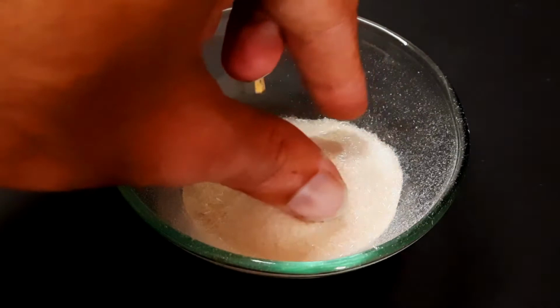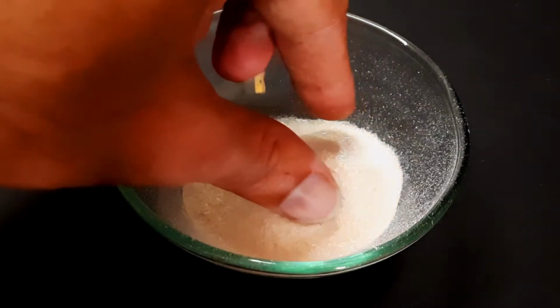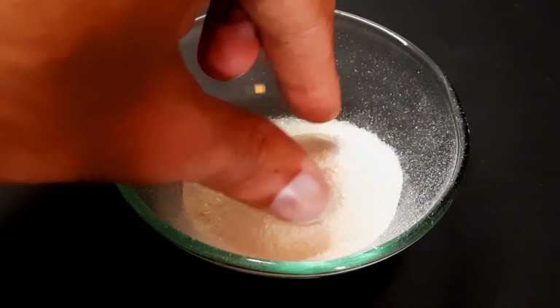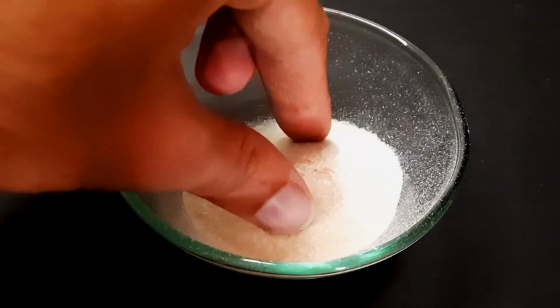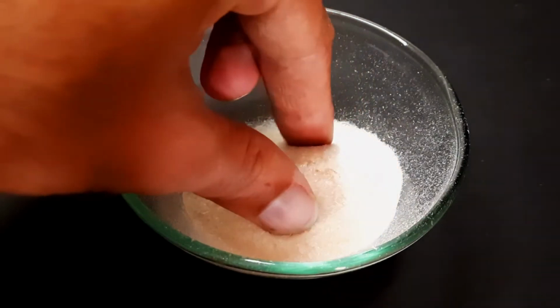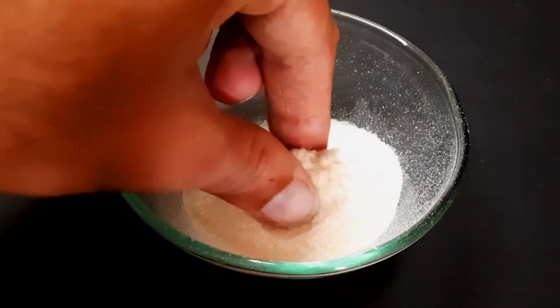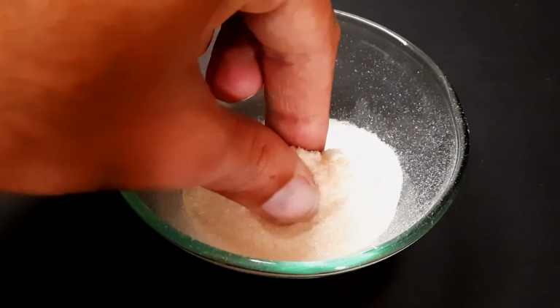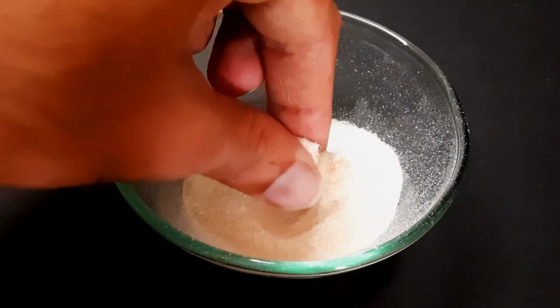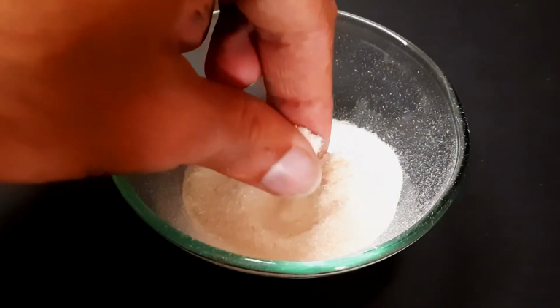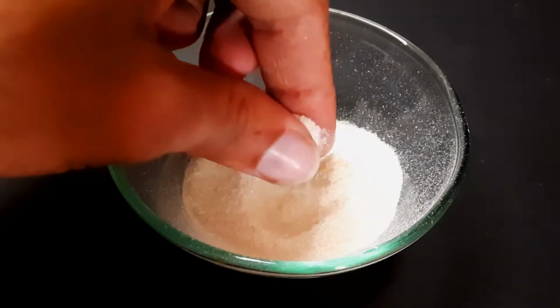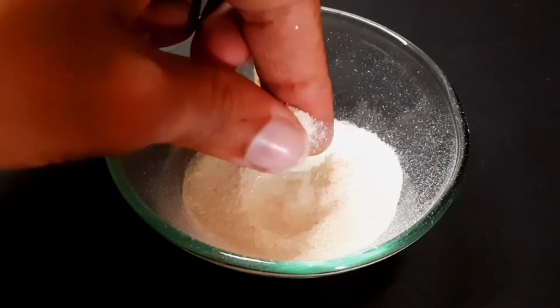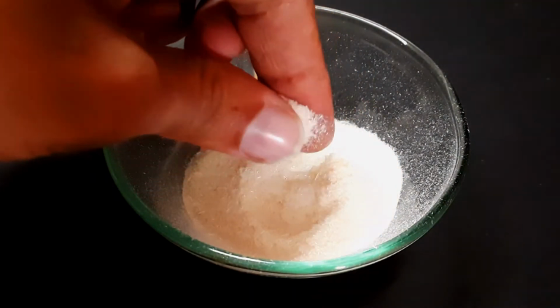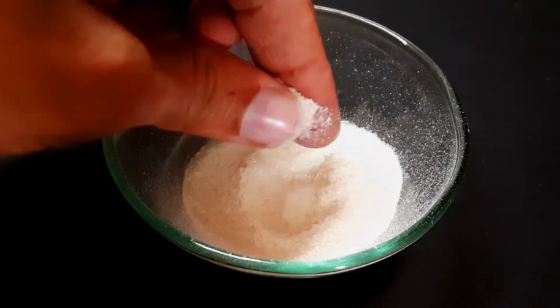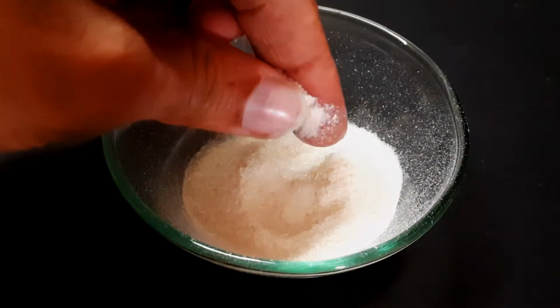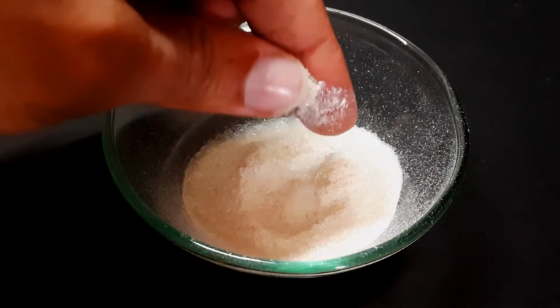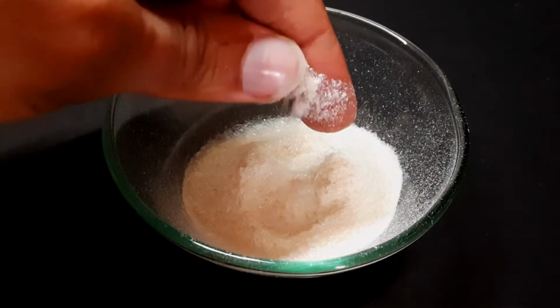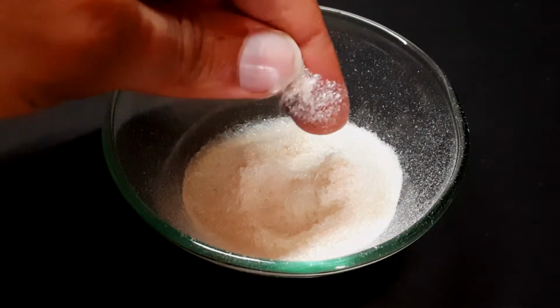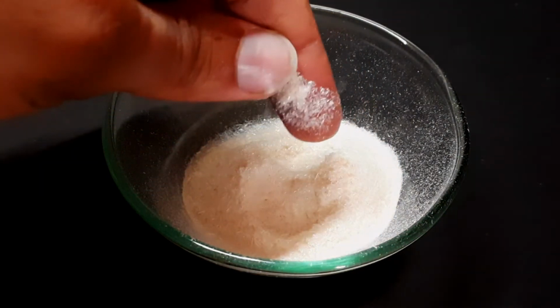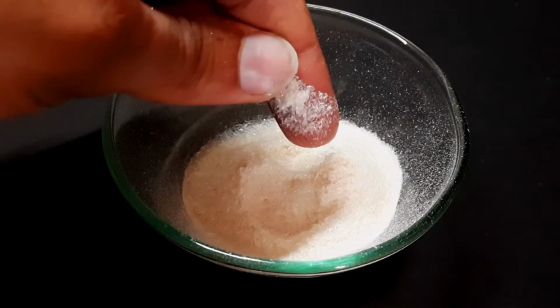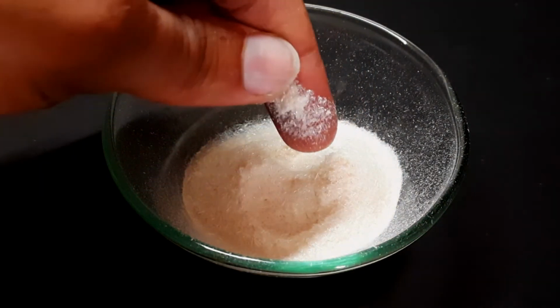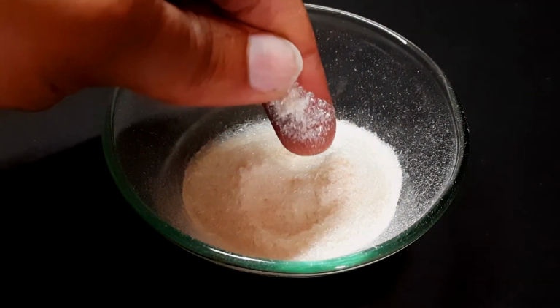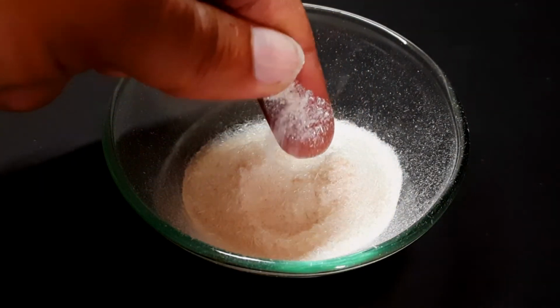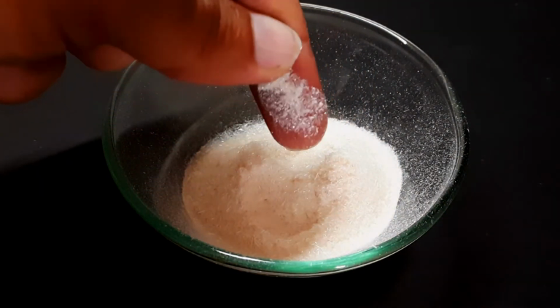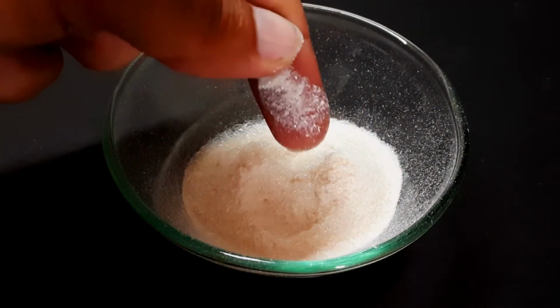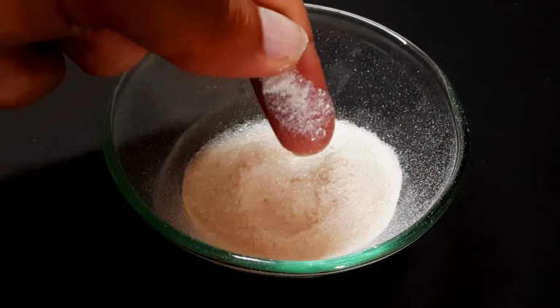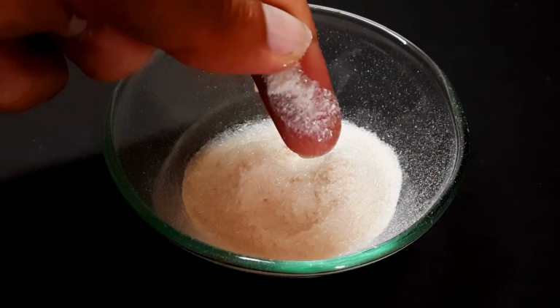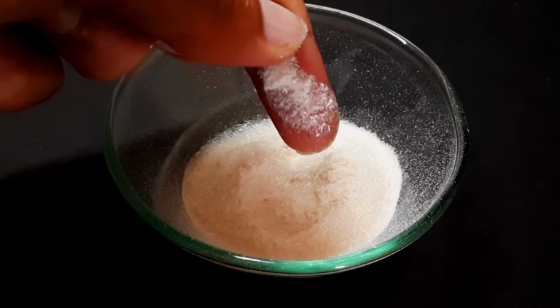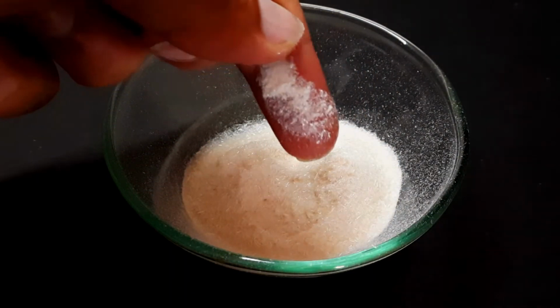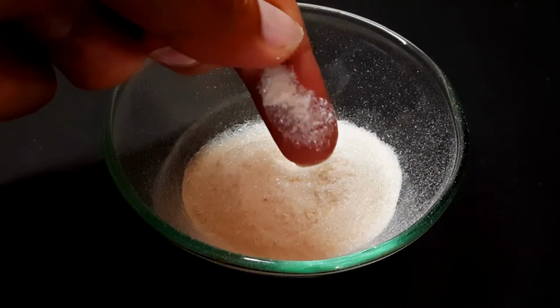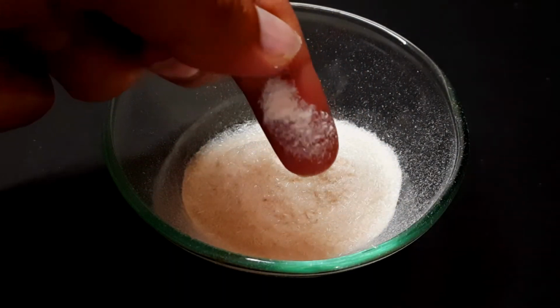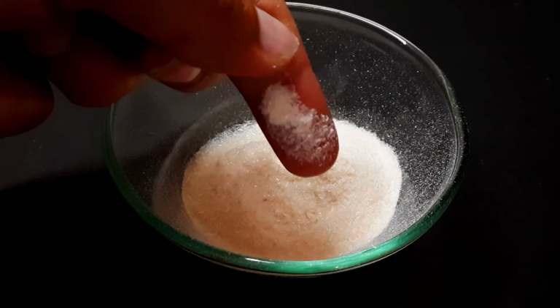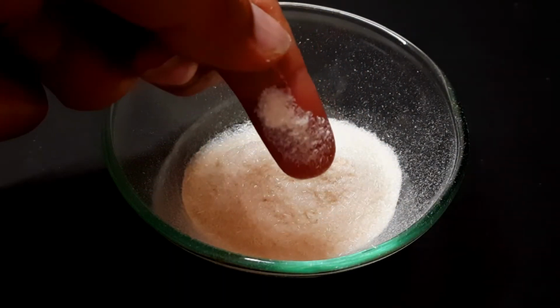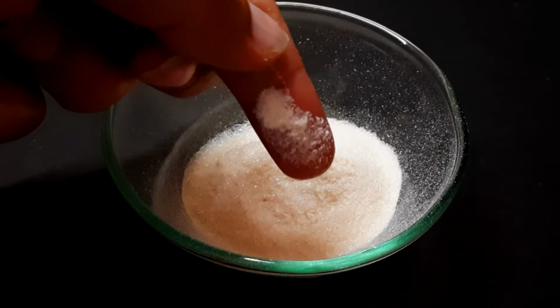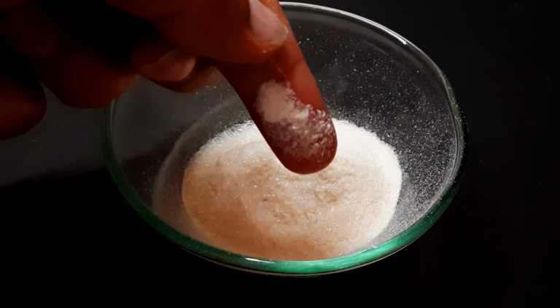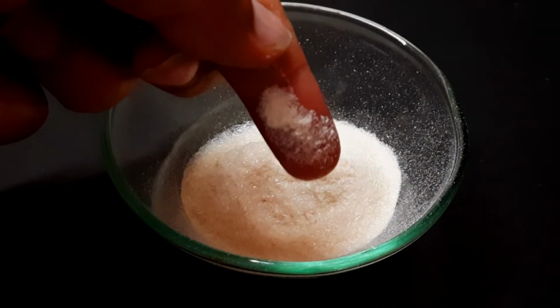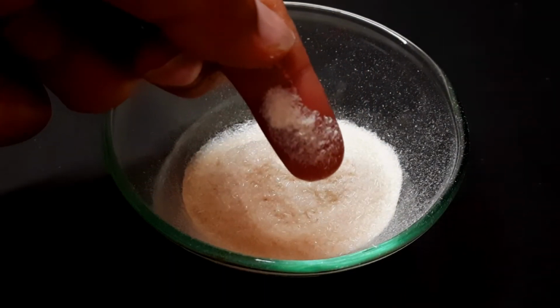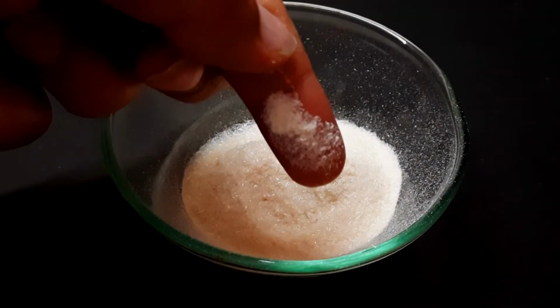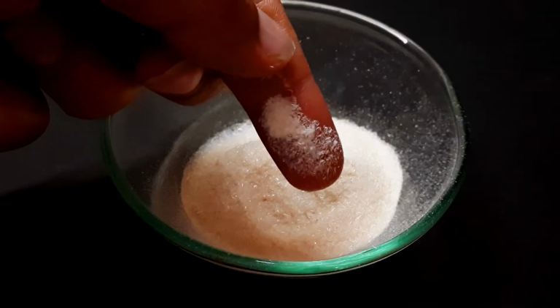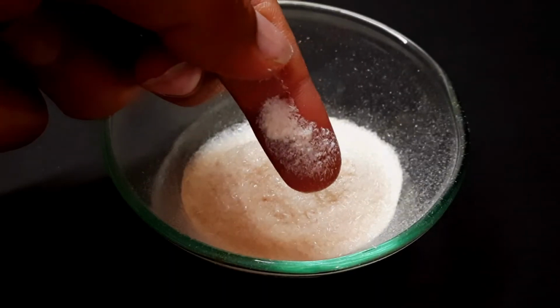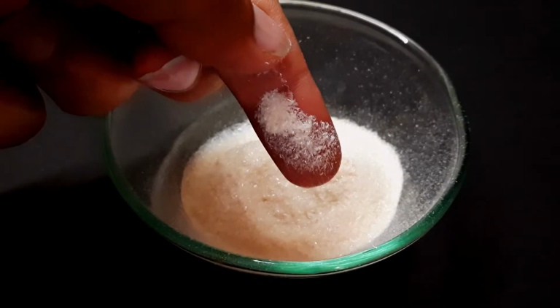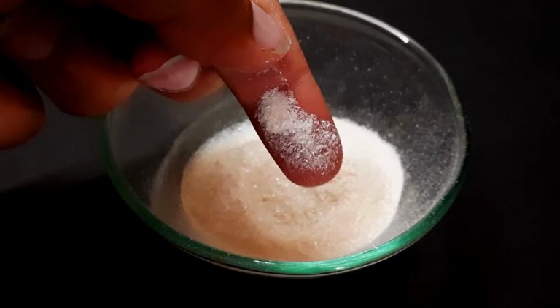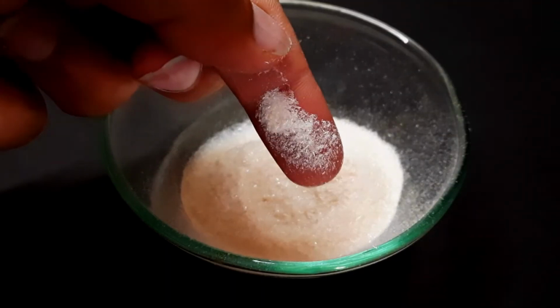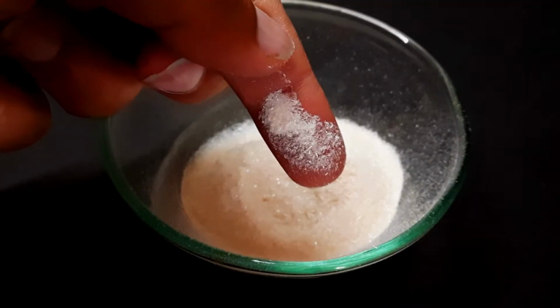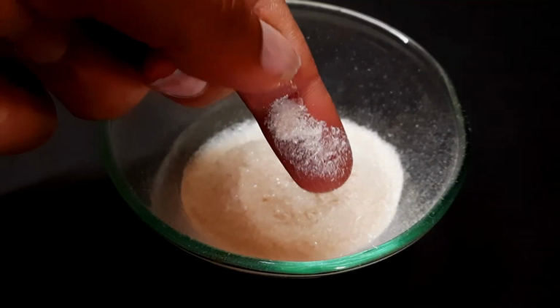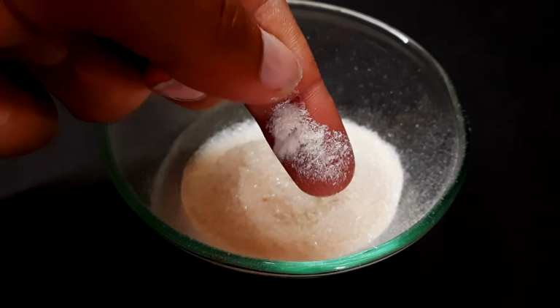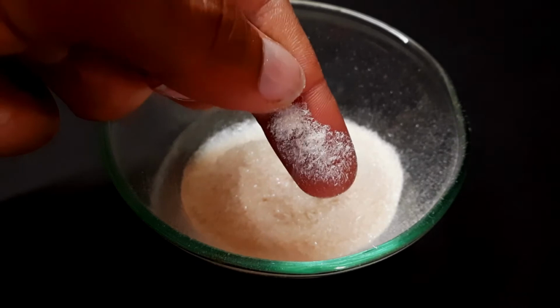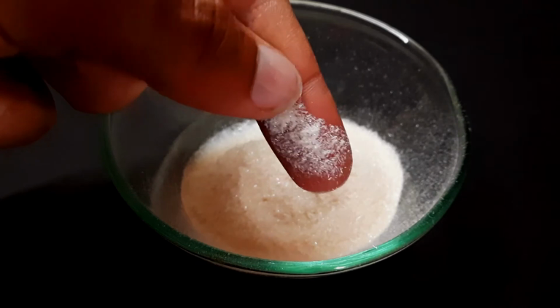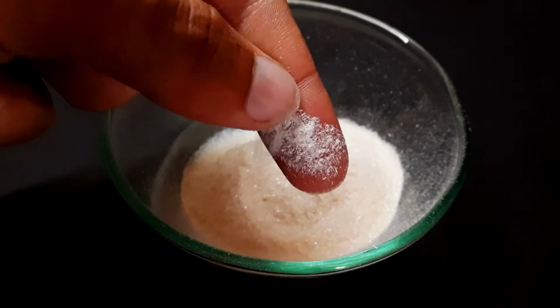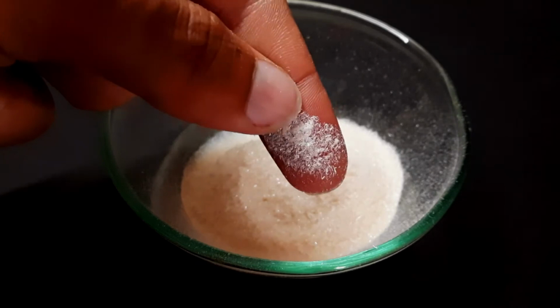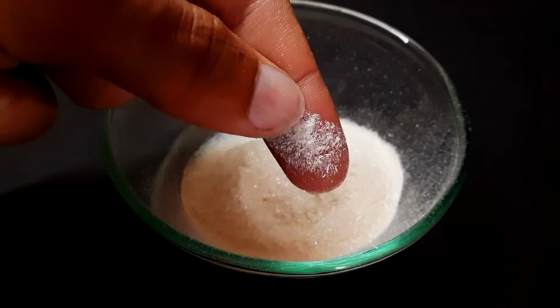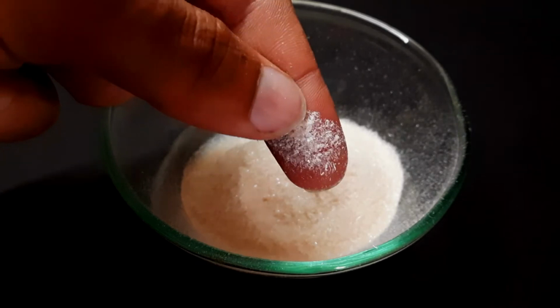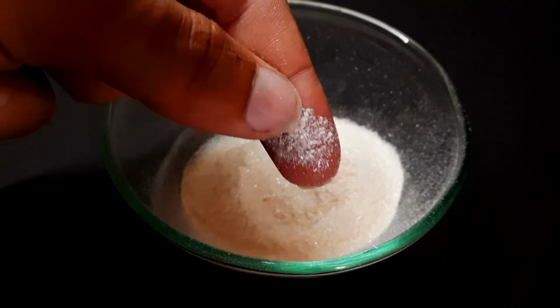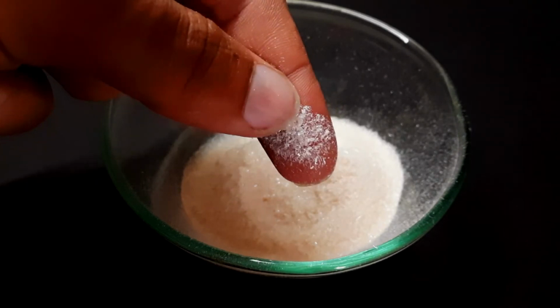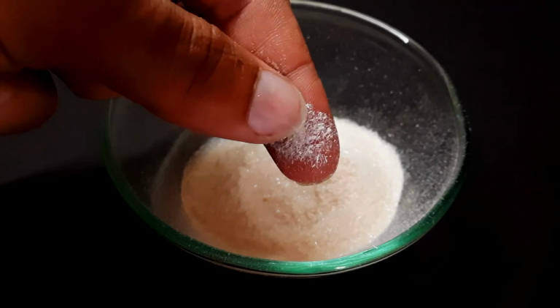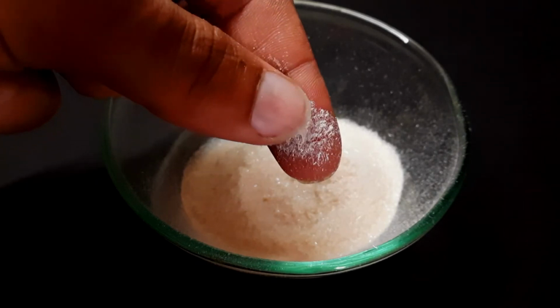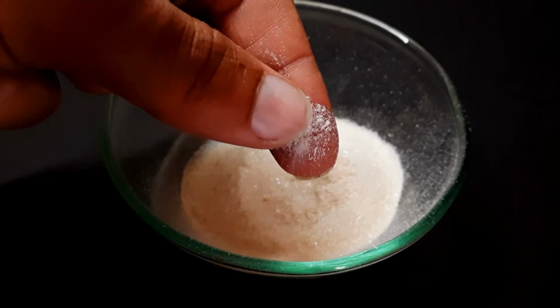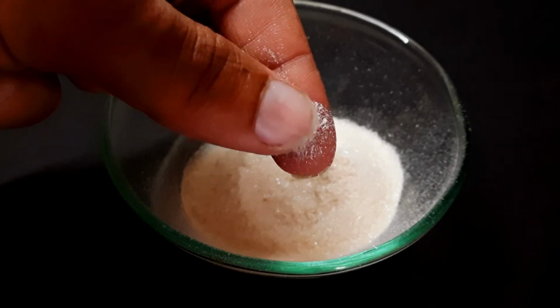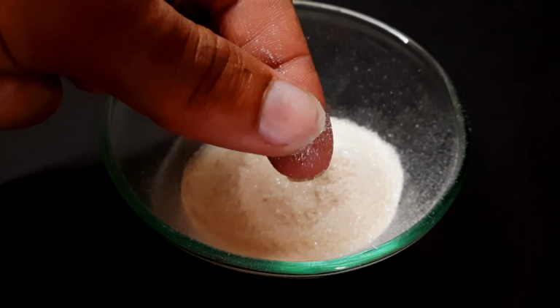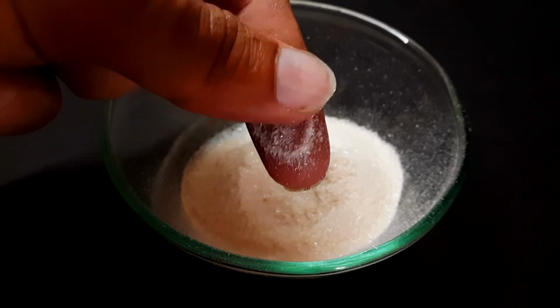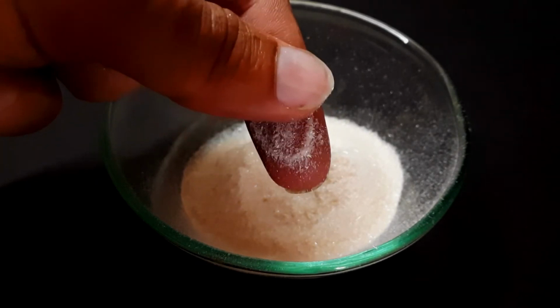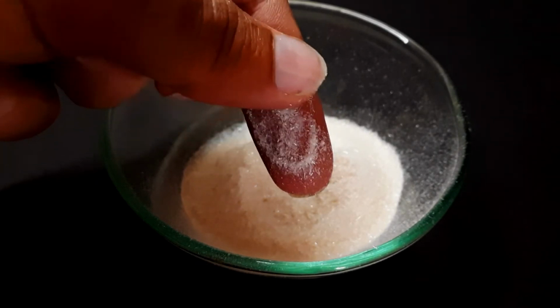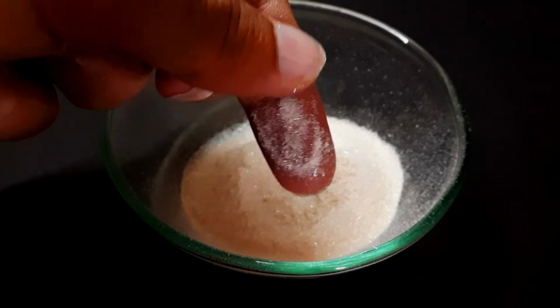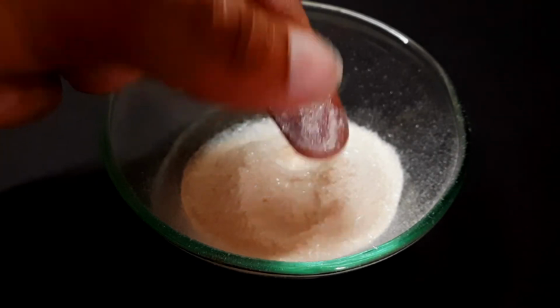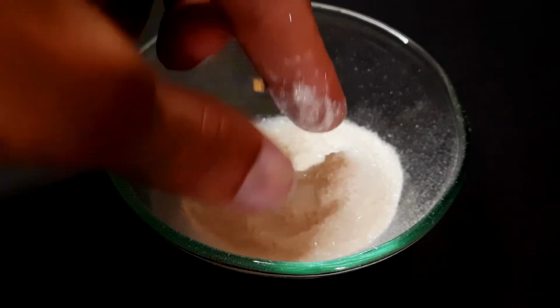It is a pure white shiny compound and it has a skin-cell-like texture.